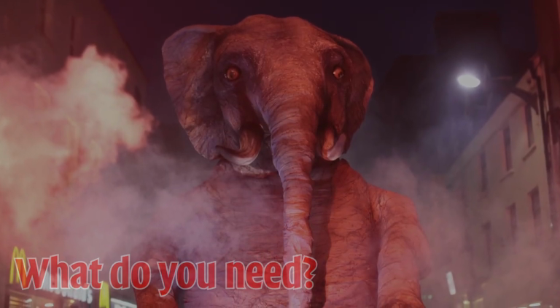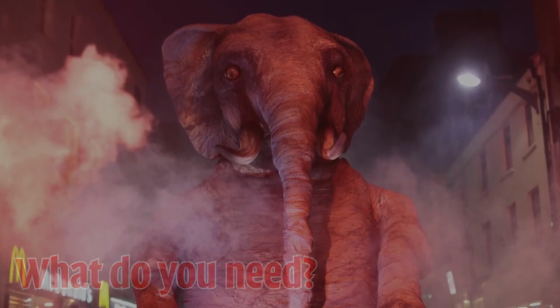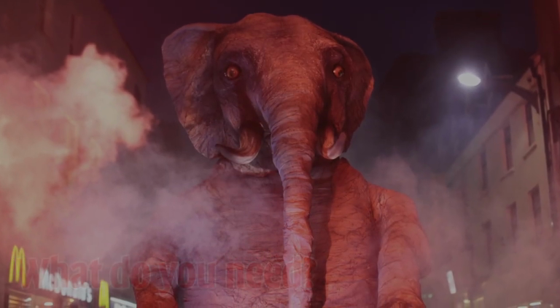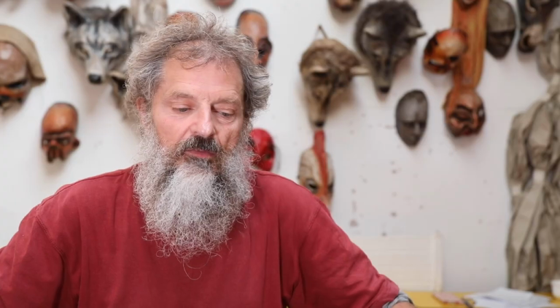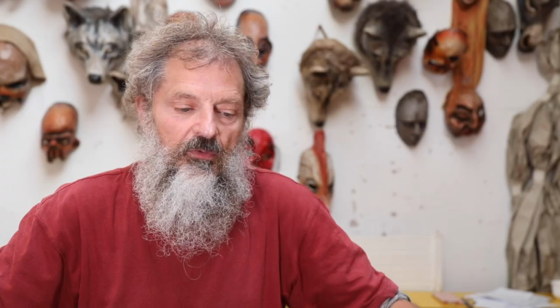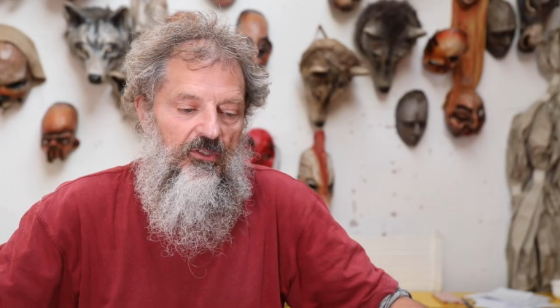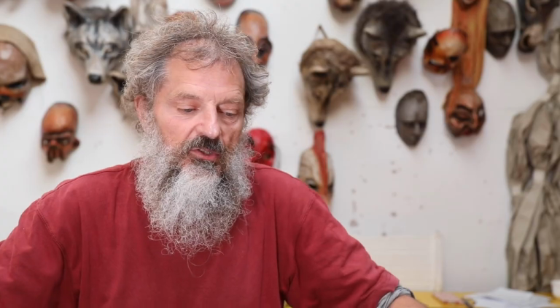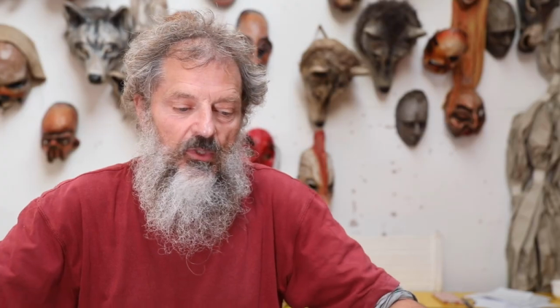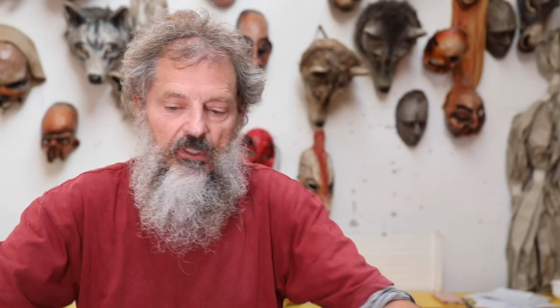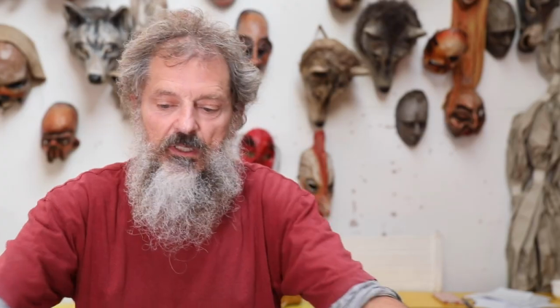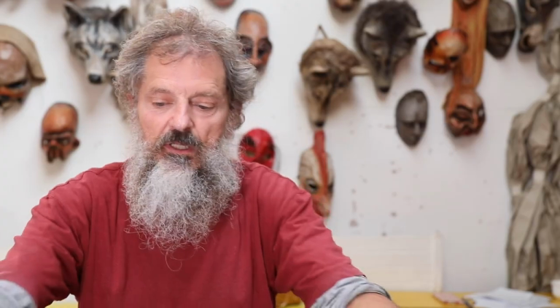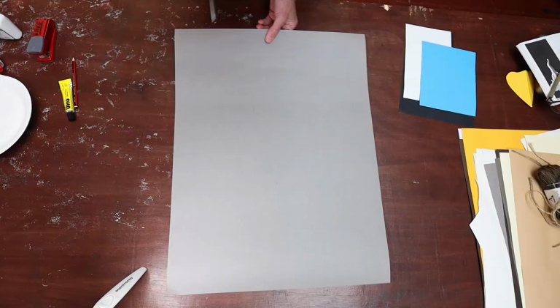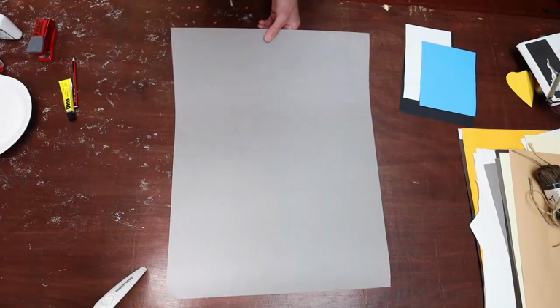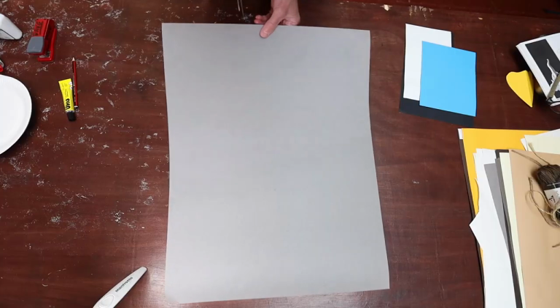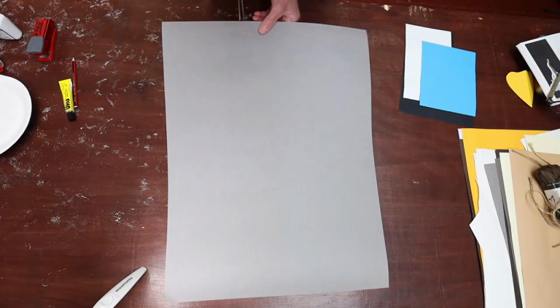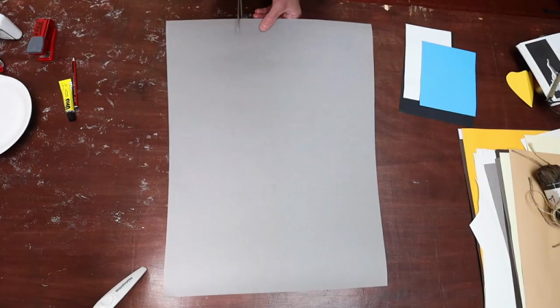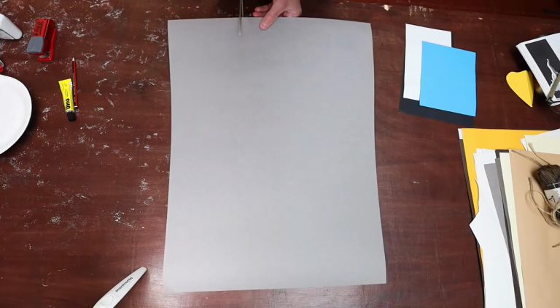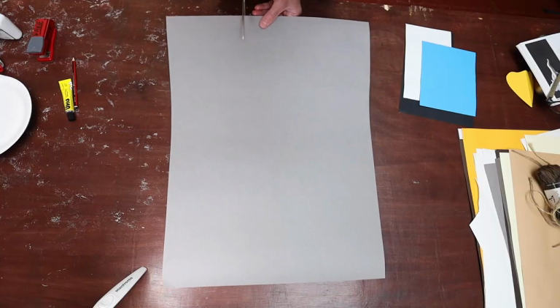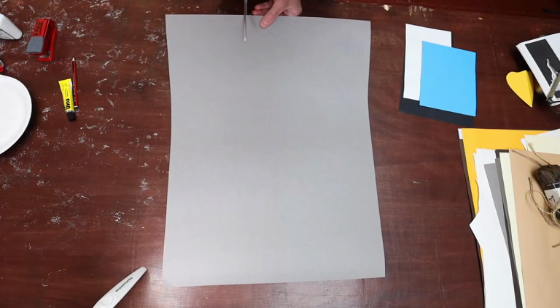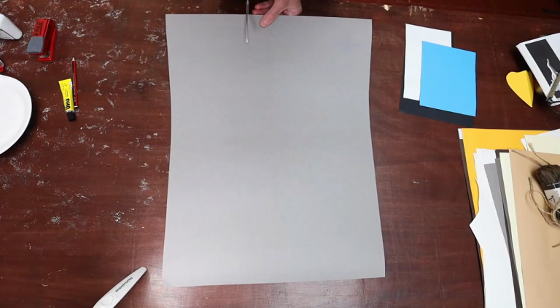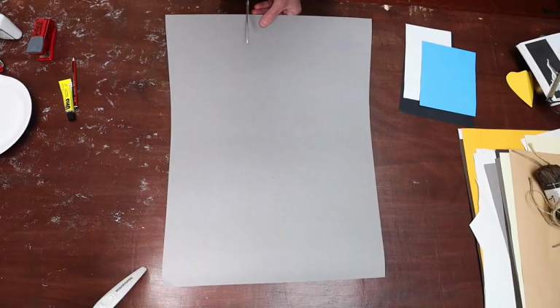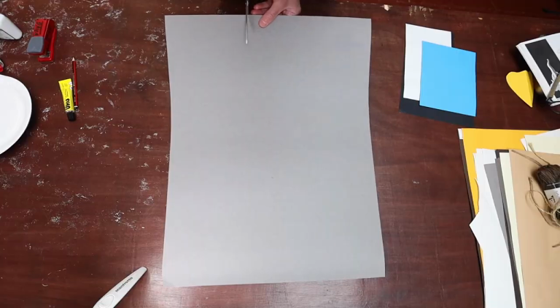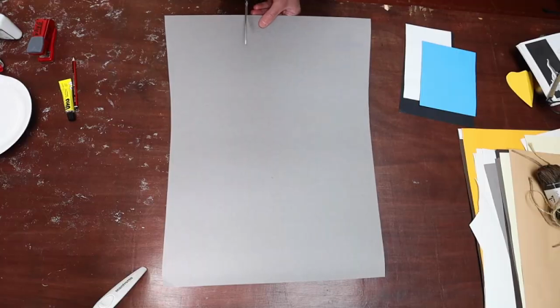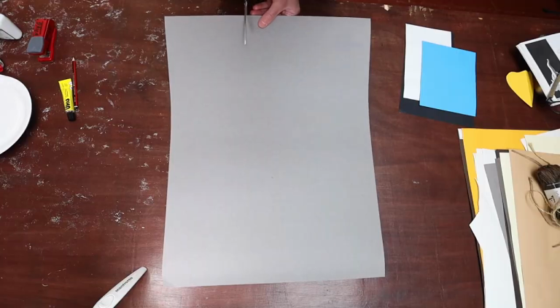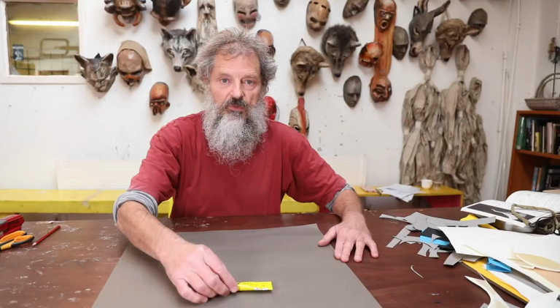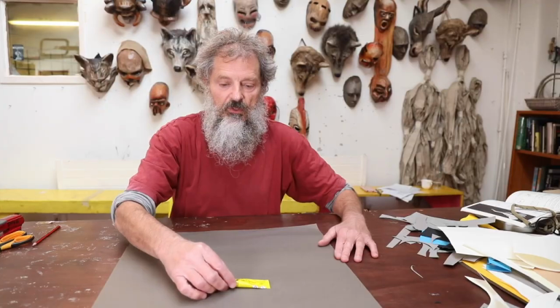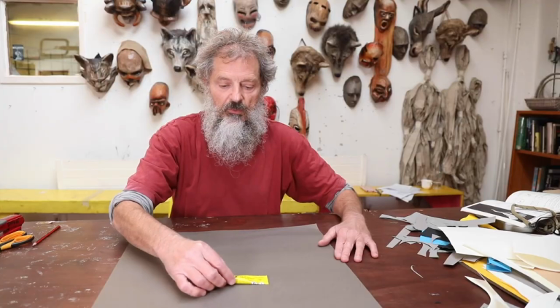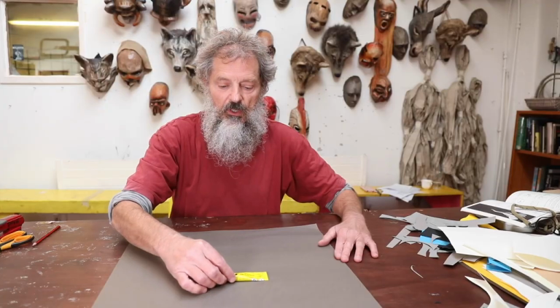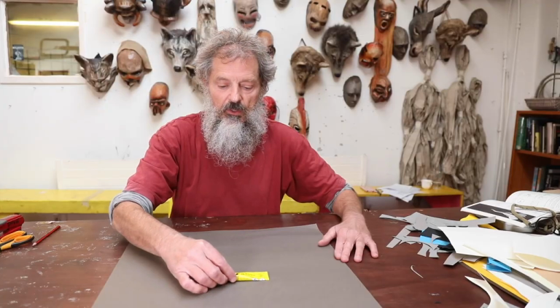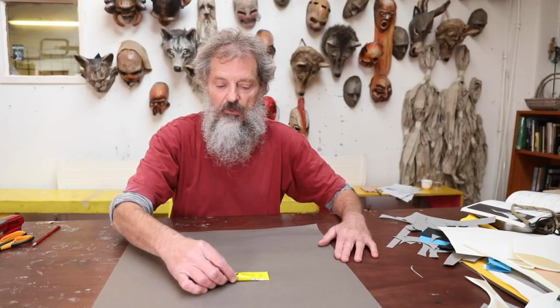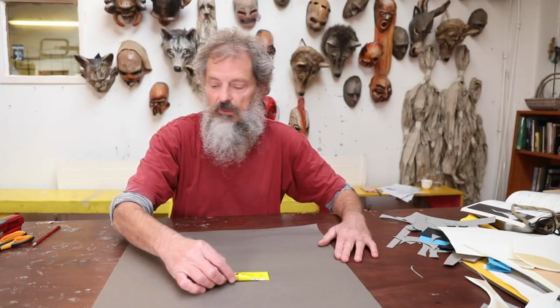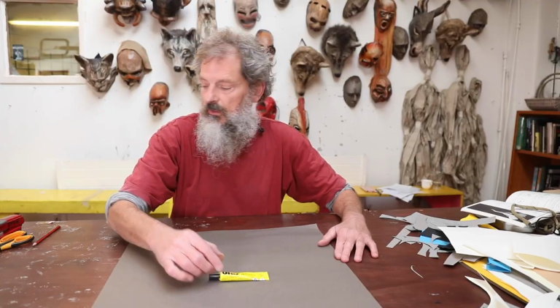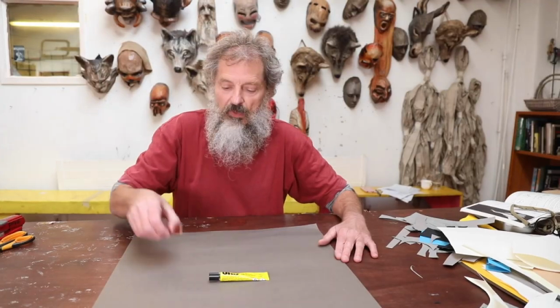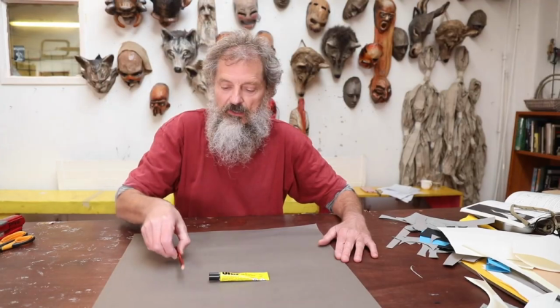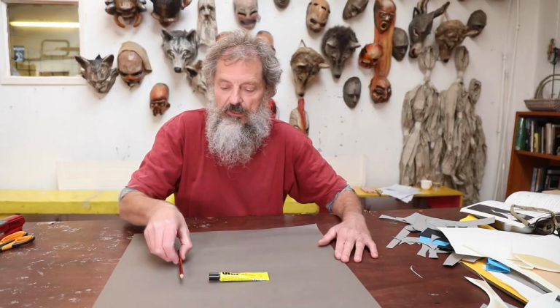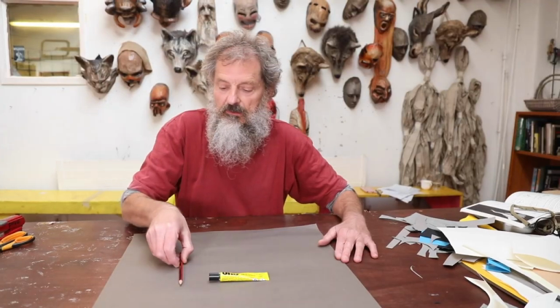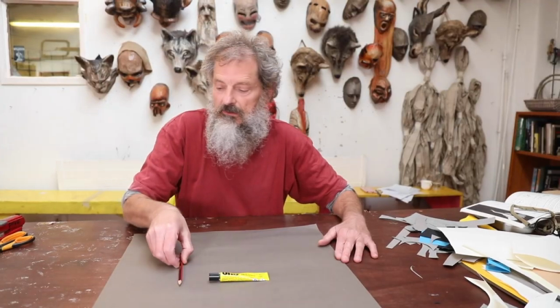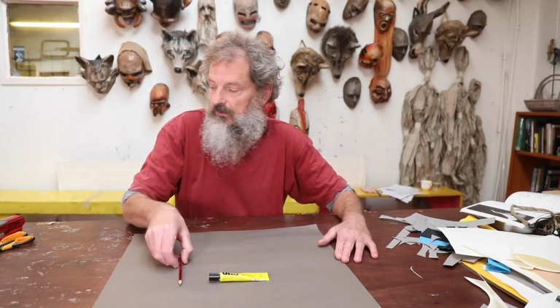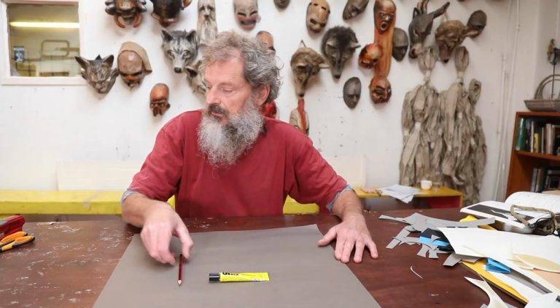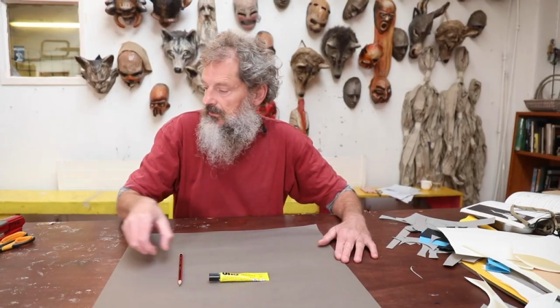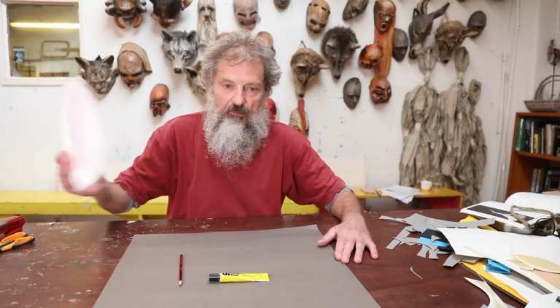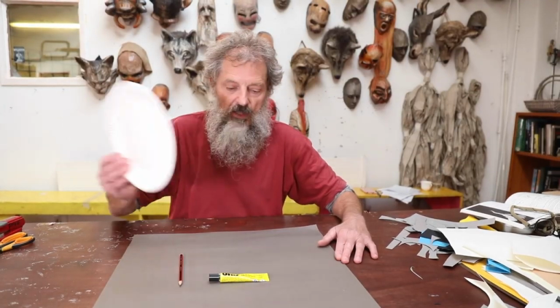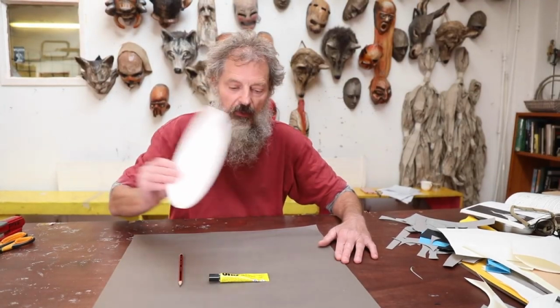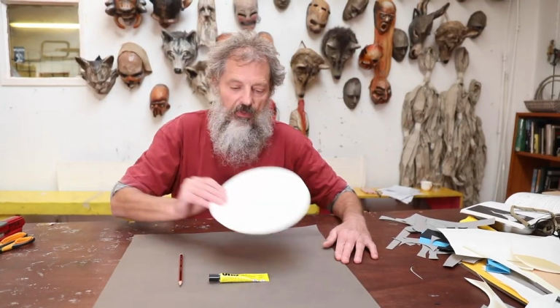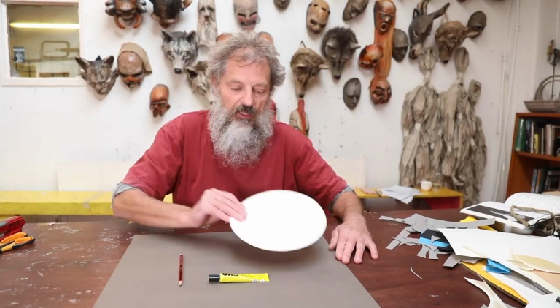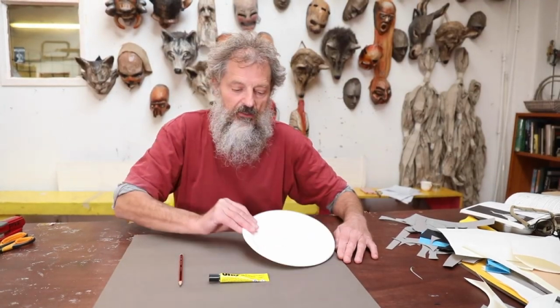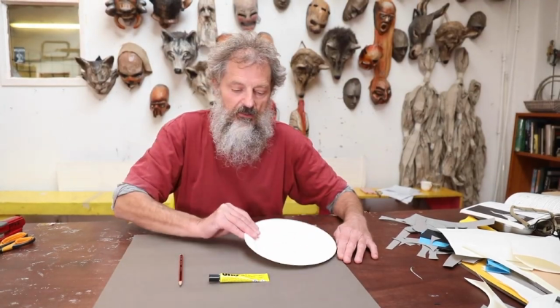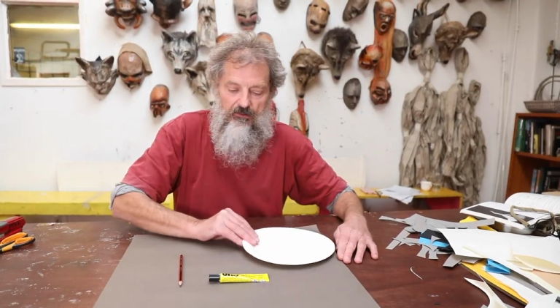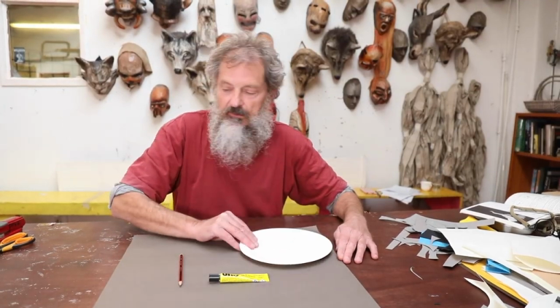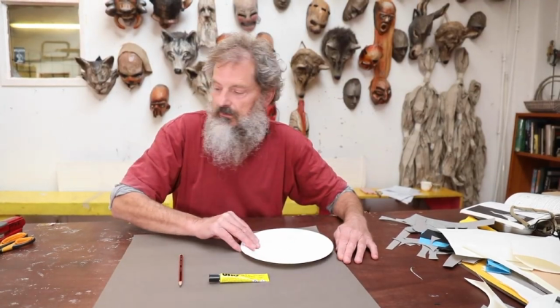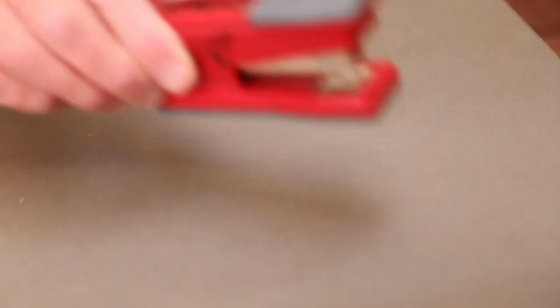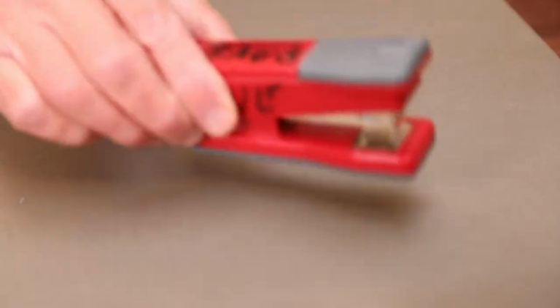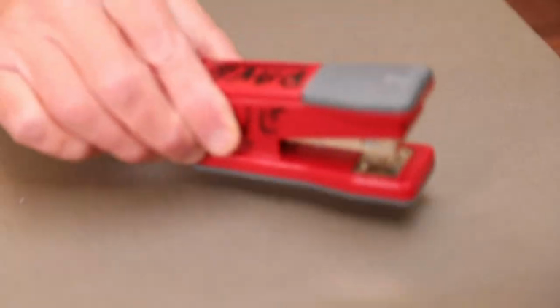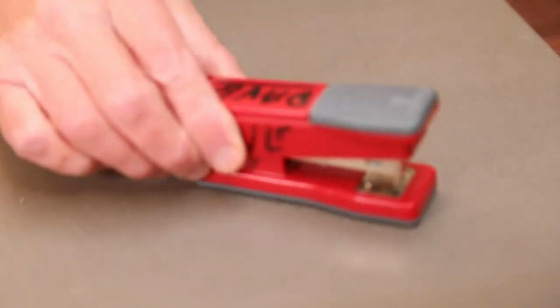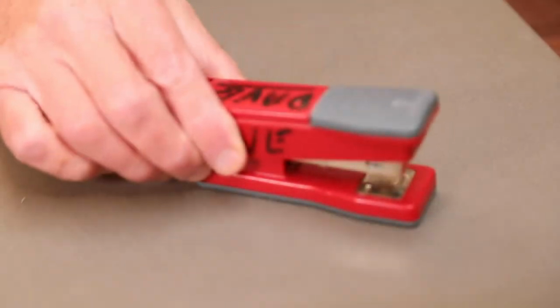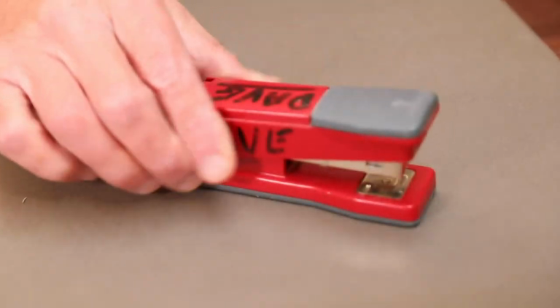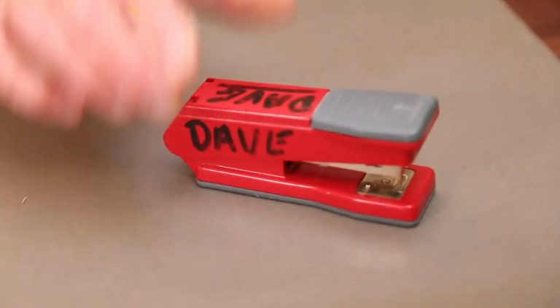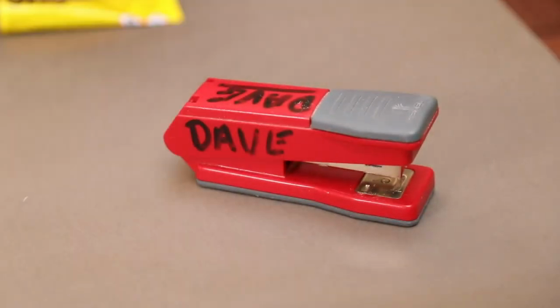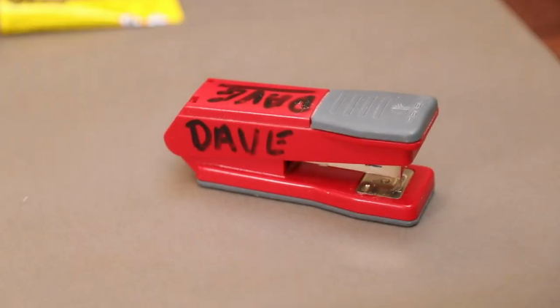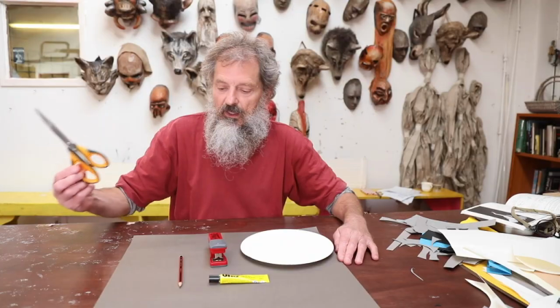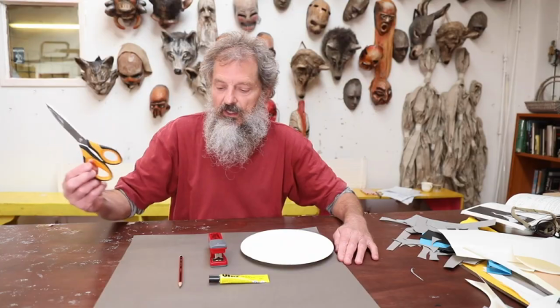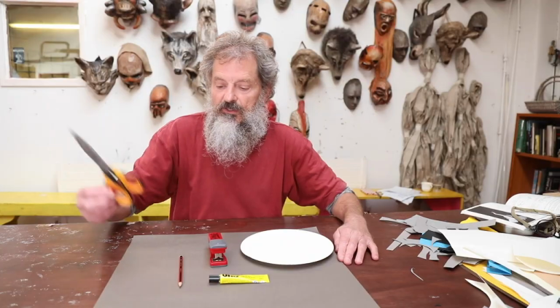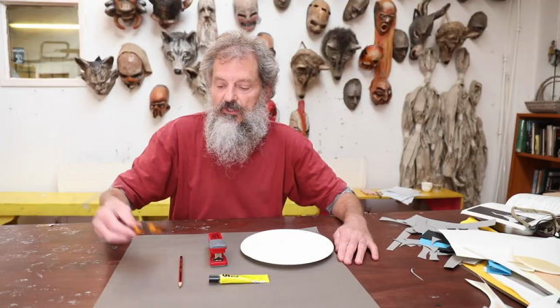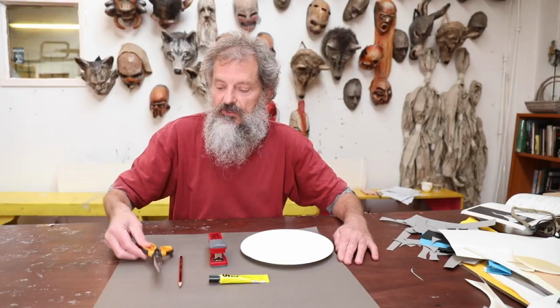For this we need a large sheet of card, some glue, pencil, paper plate, stapler, and scissors.